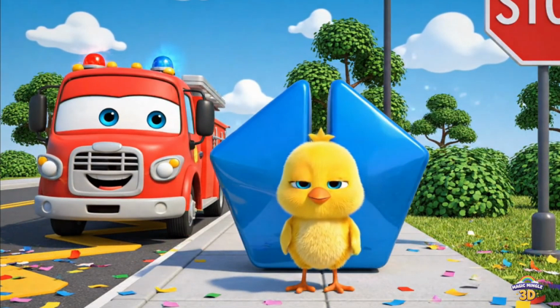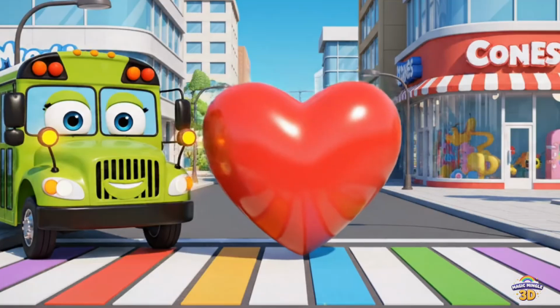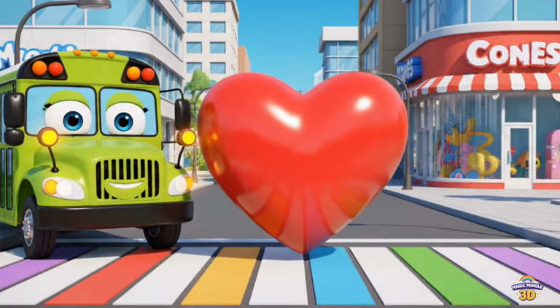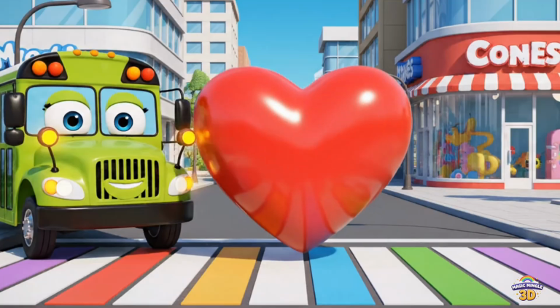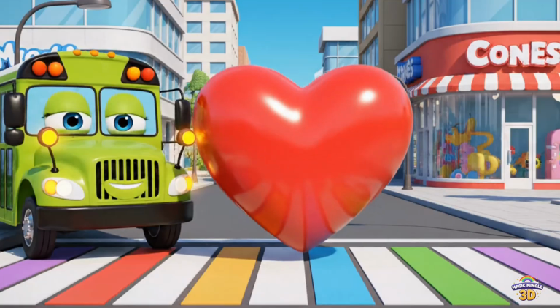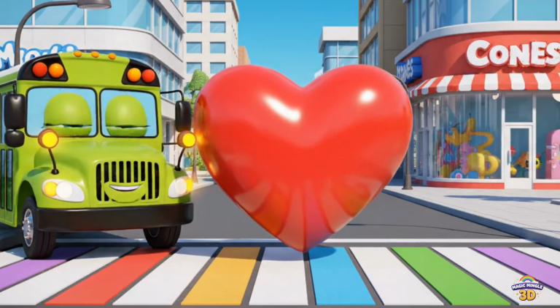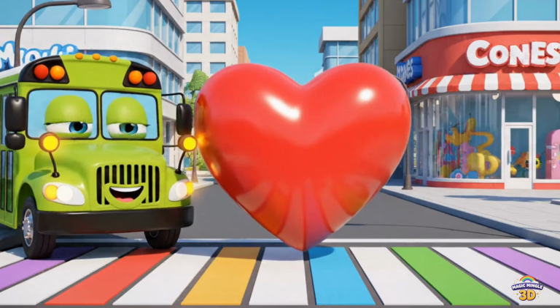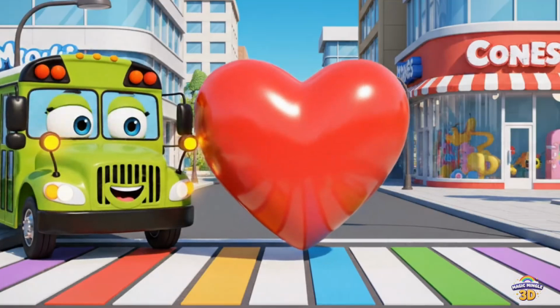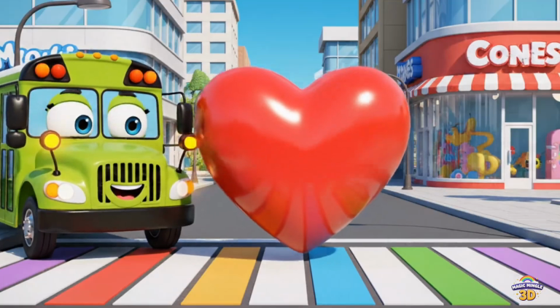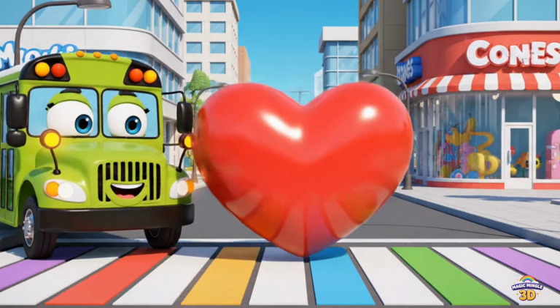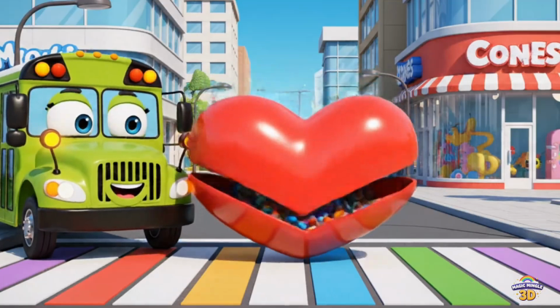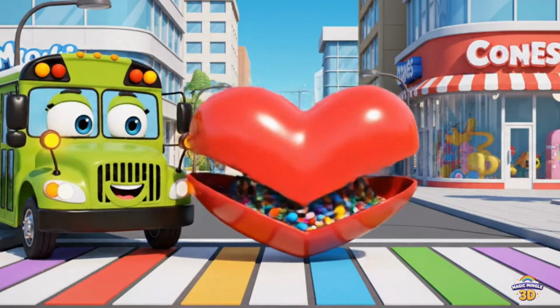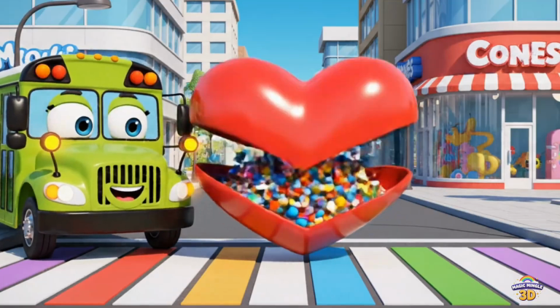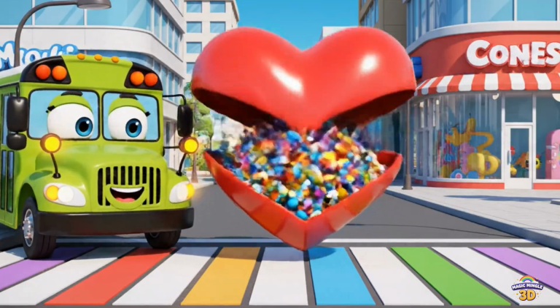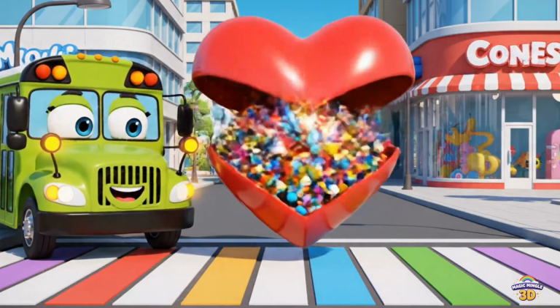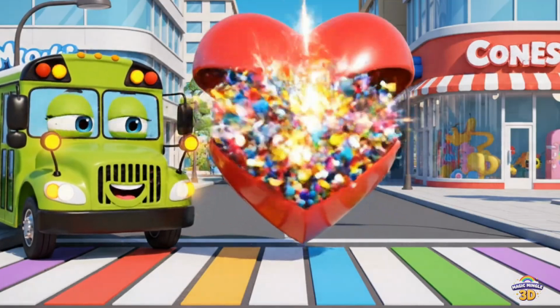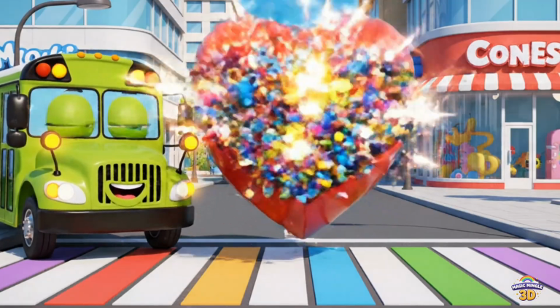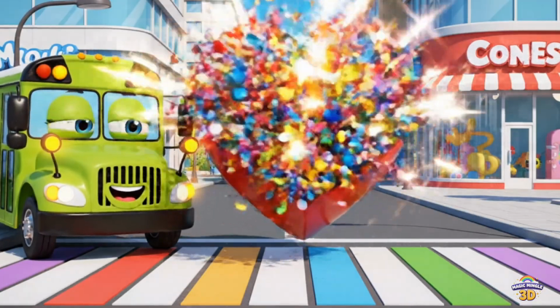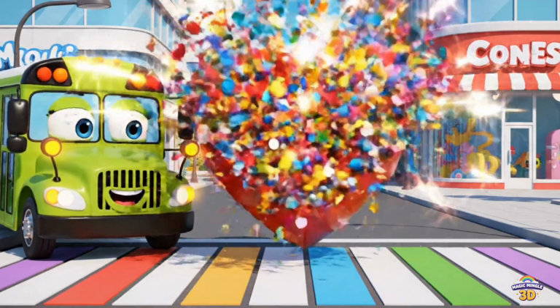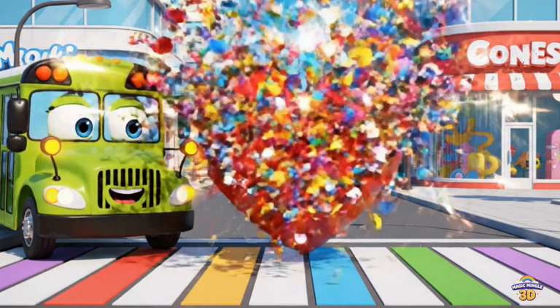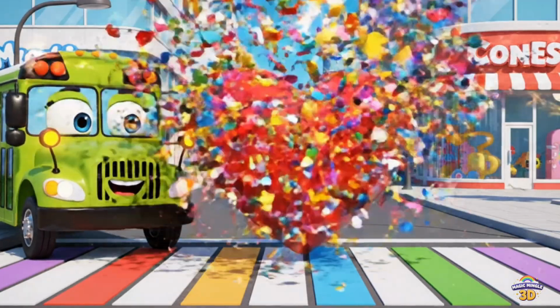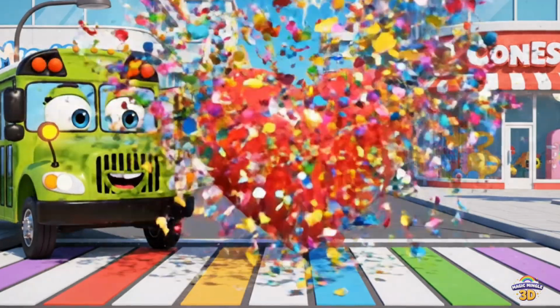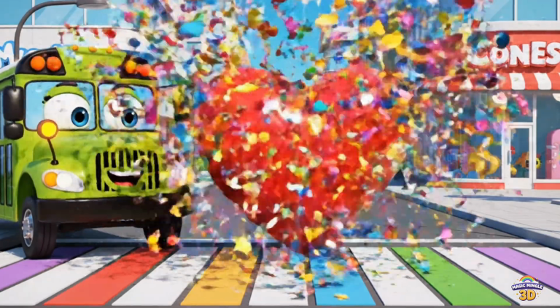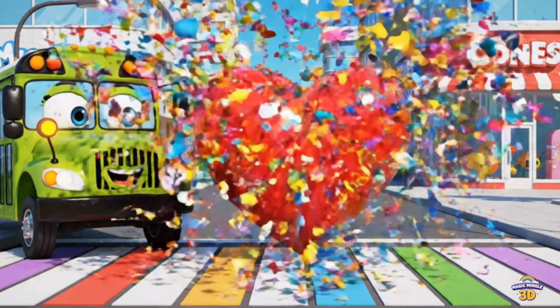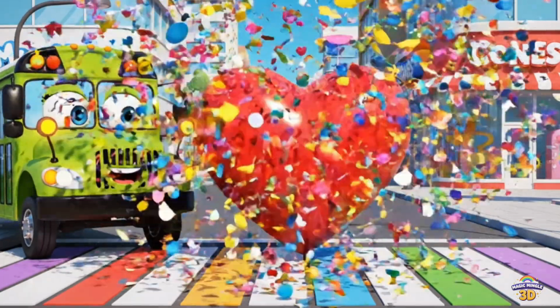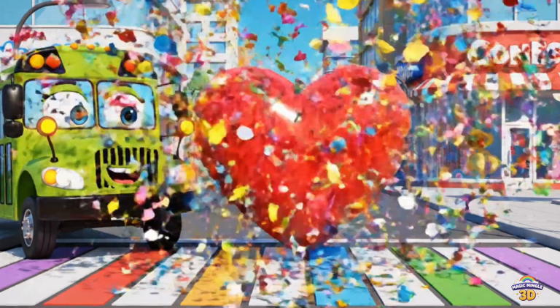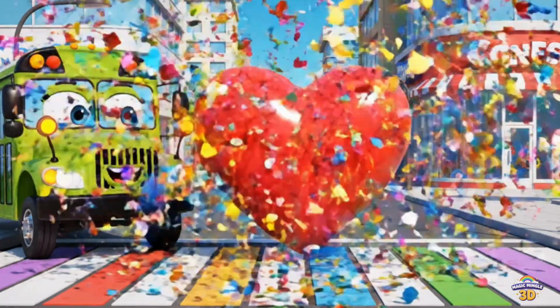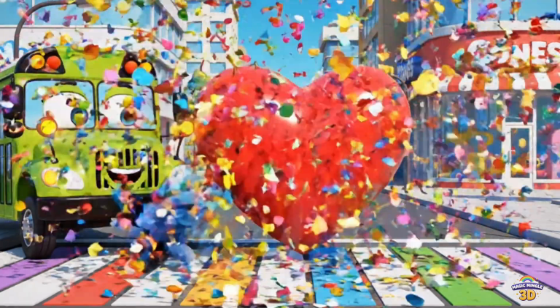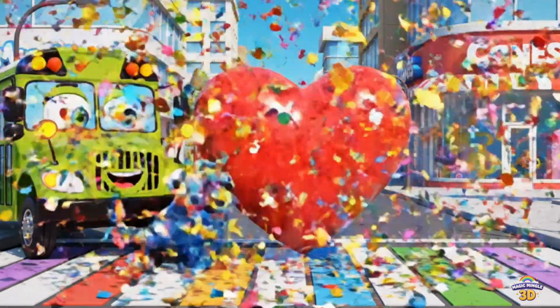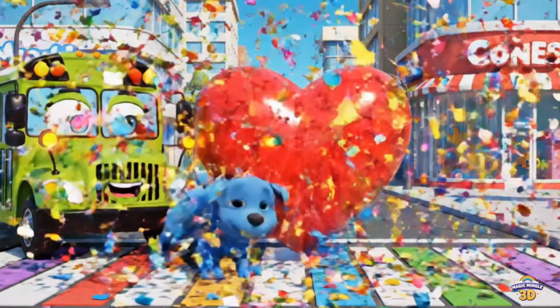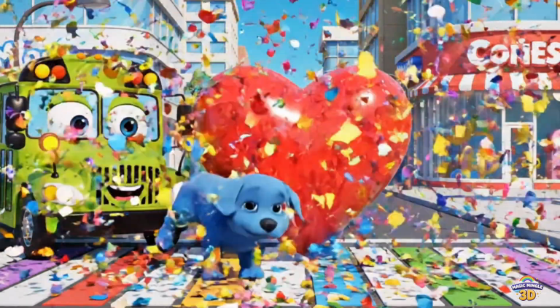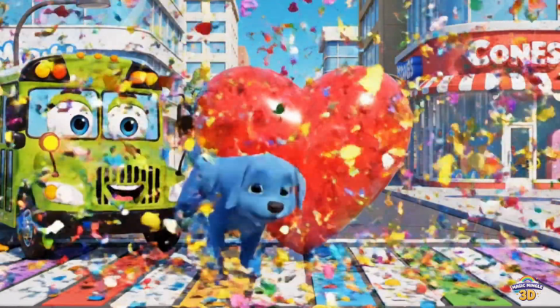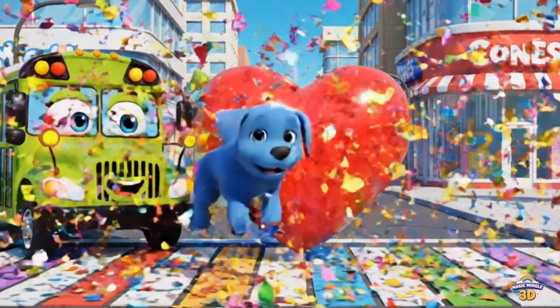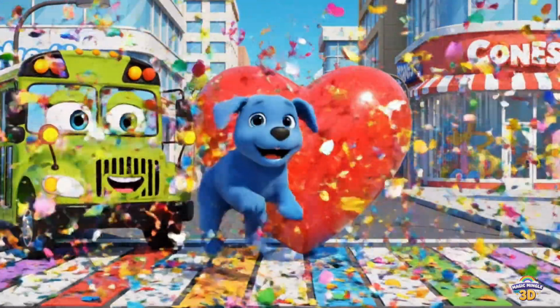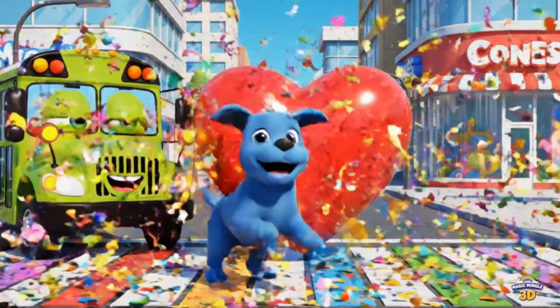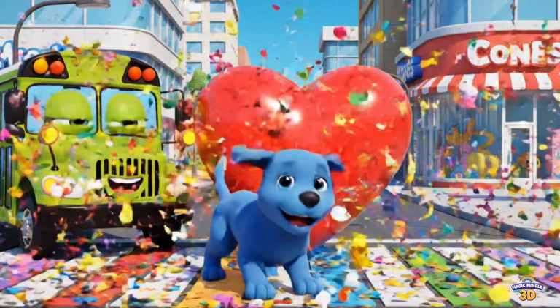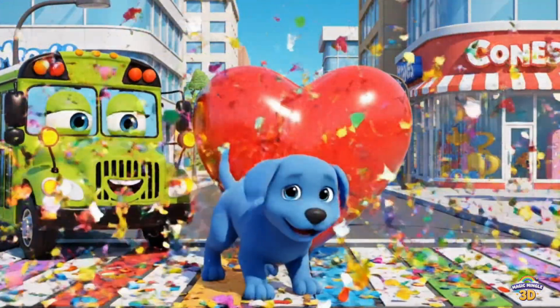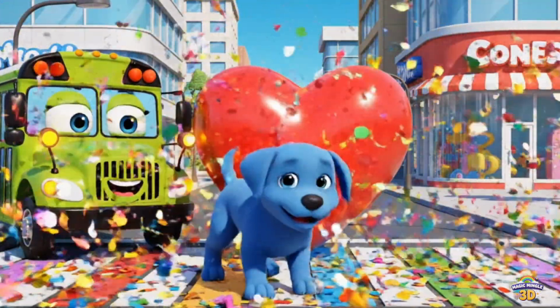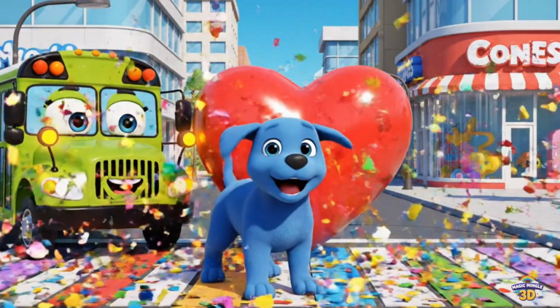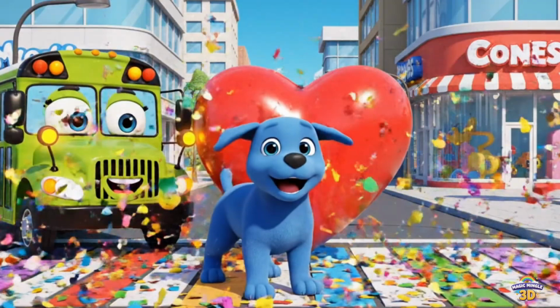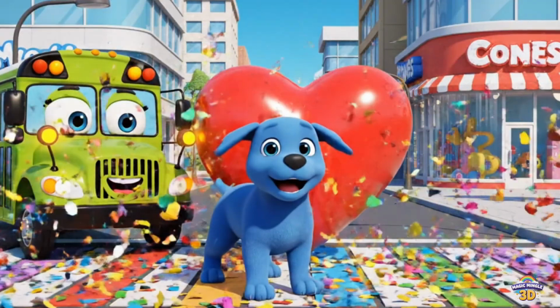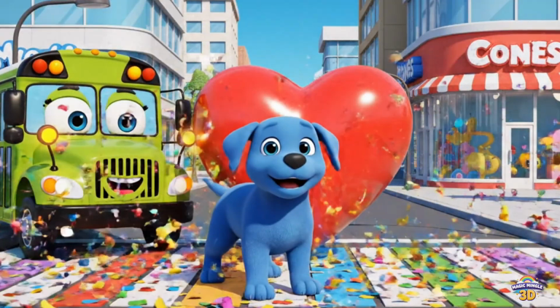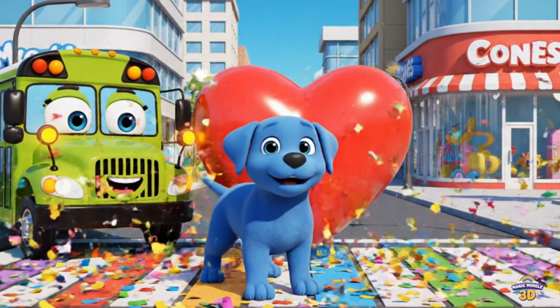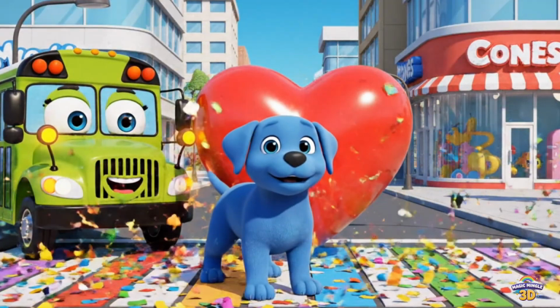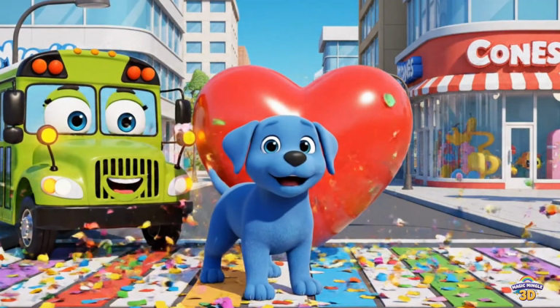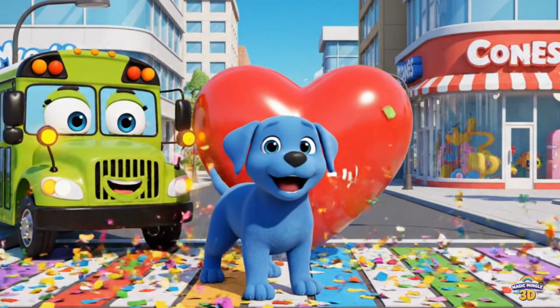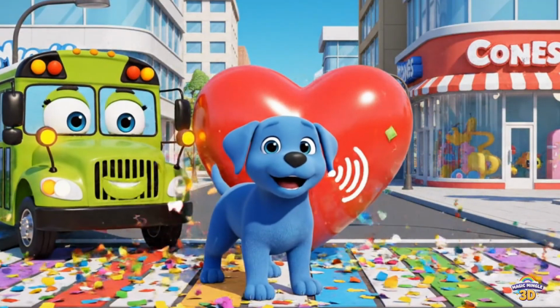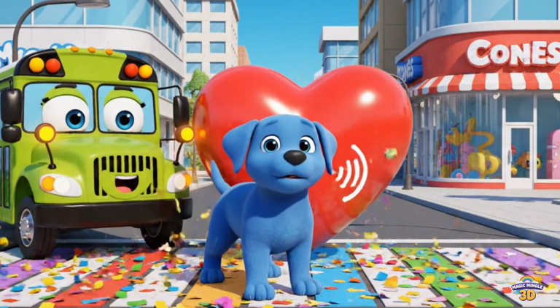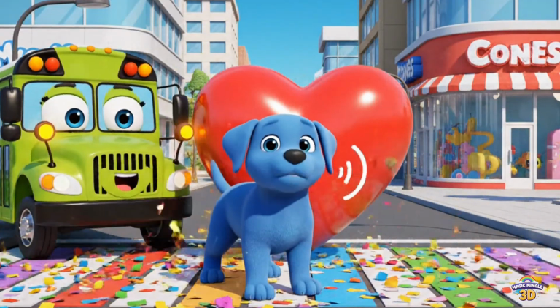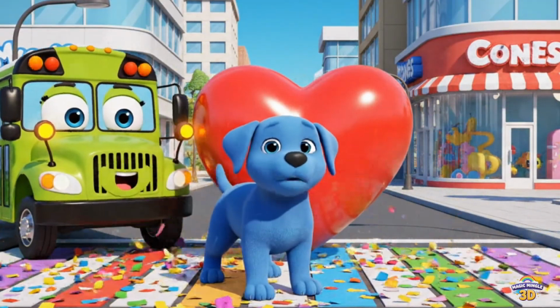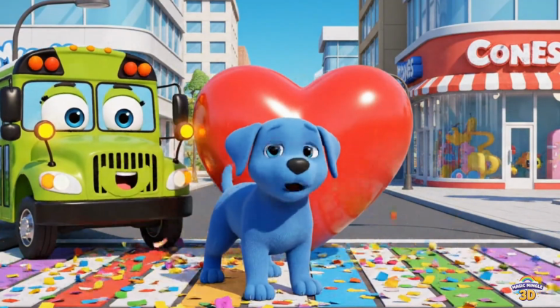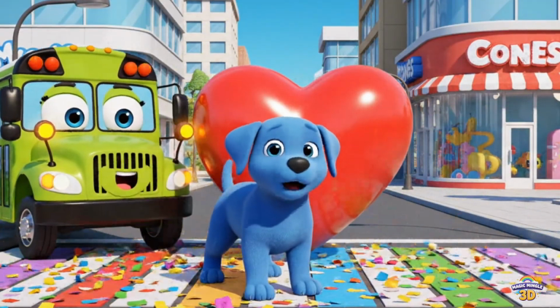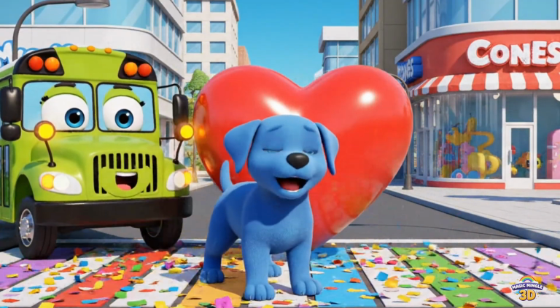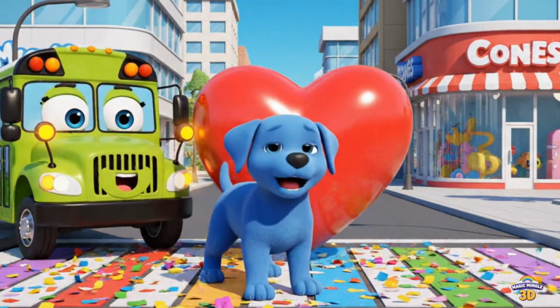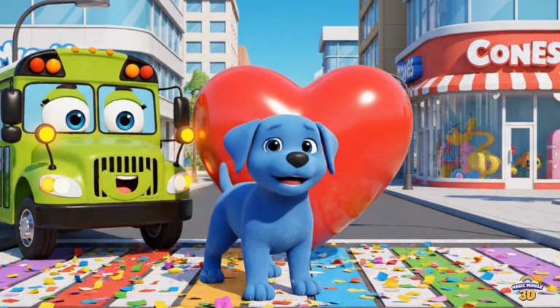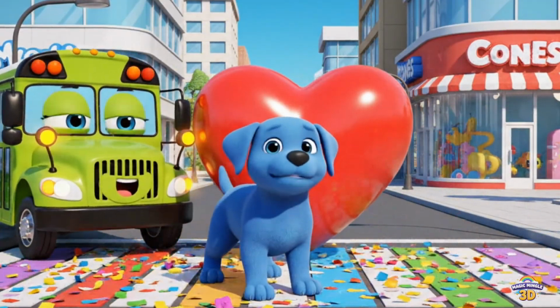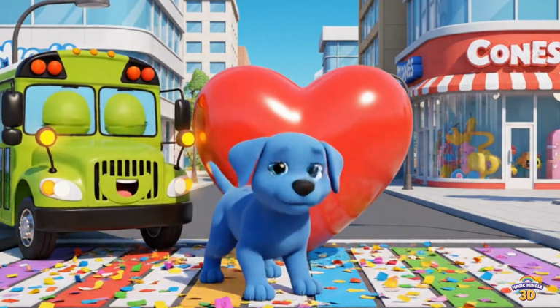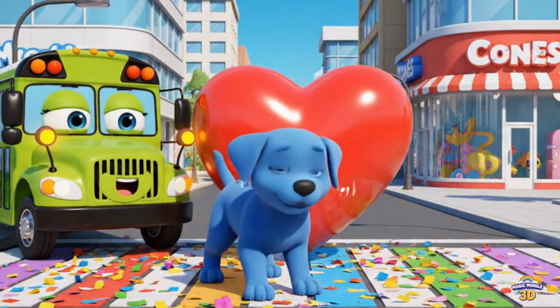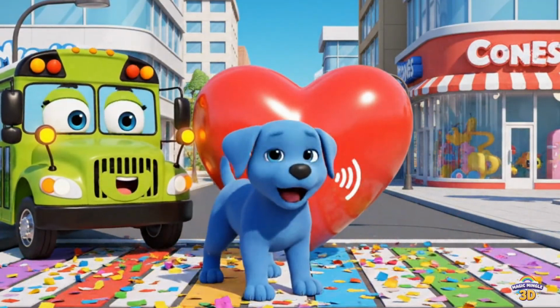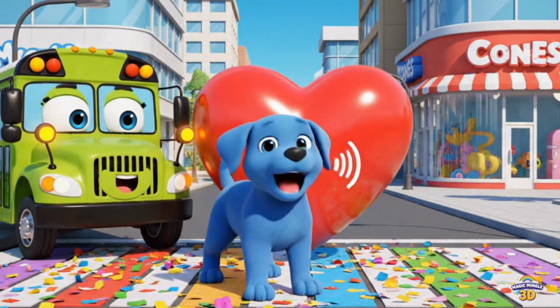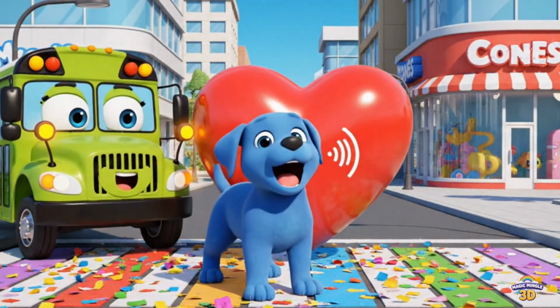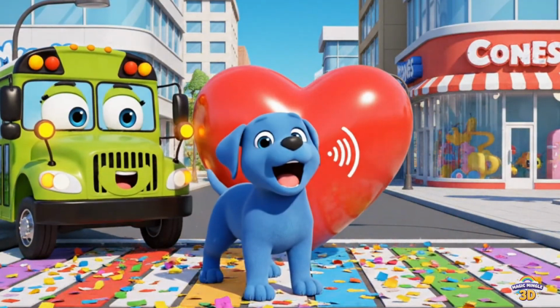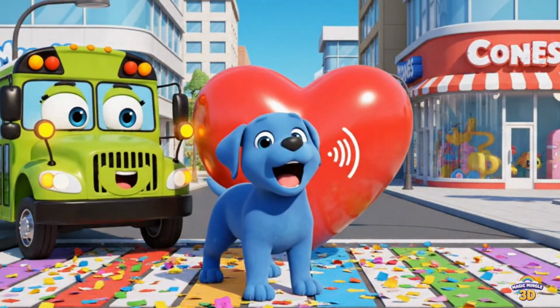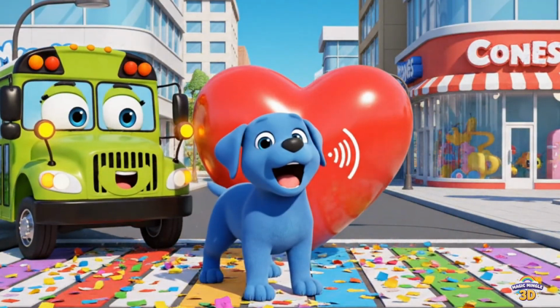This is a heart. There's a puppy inside. Heart. School bus. Puppy.